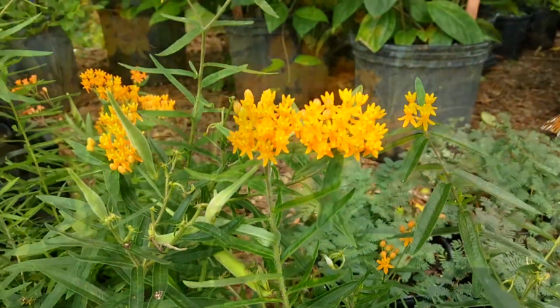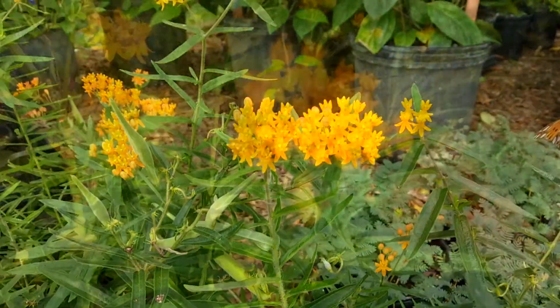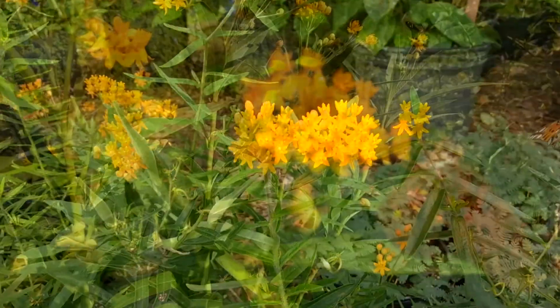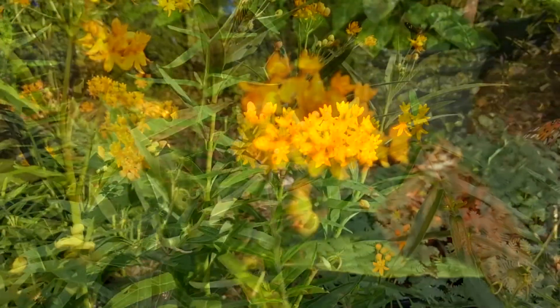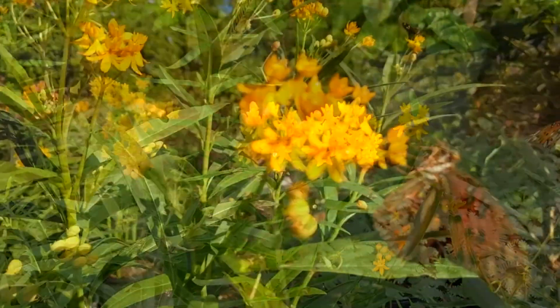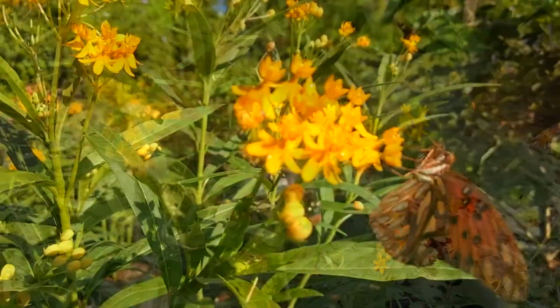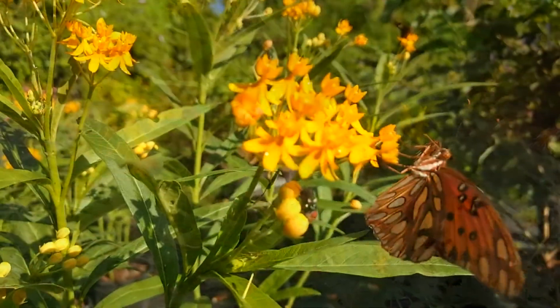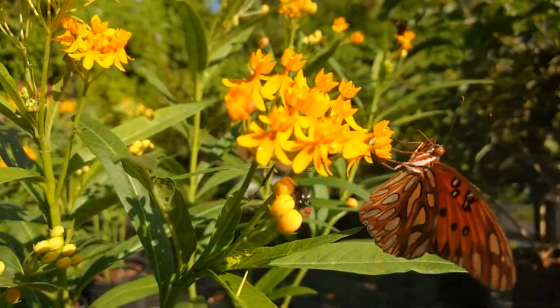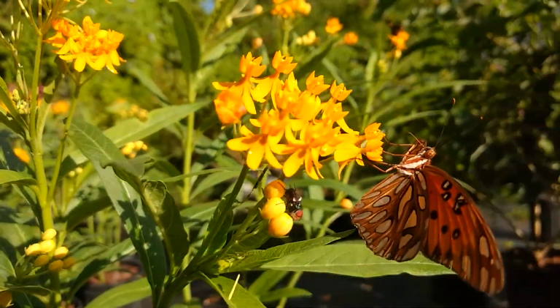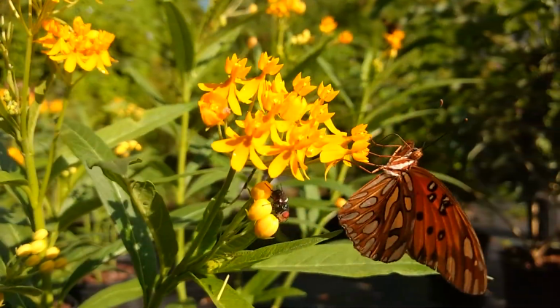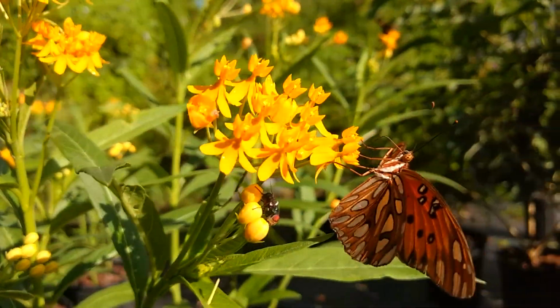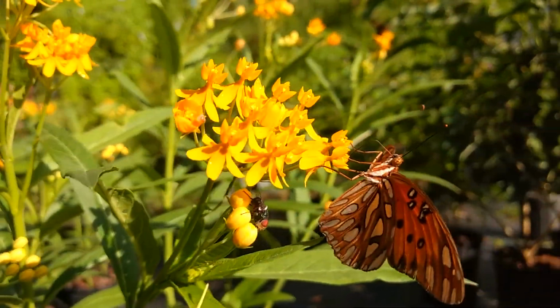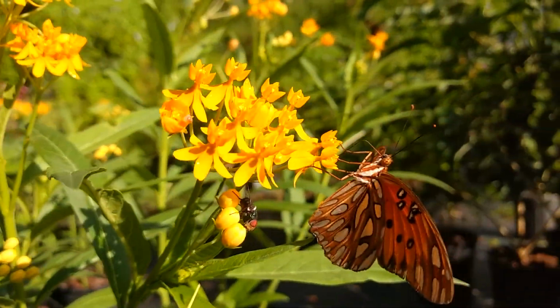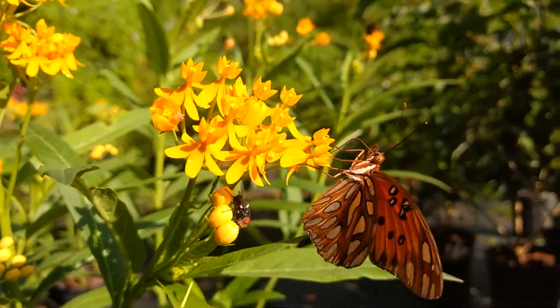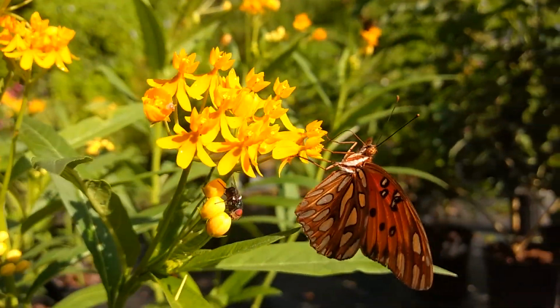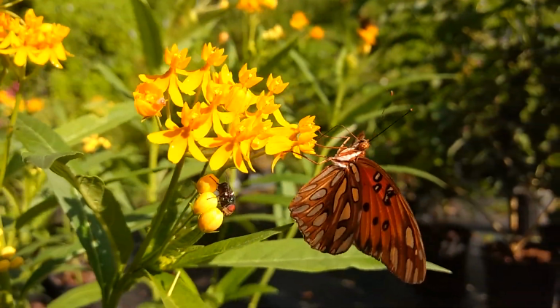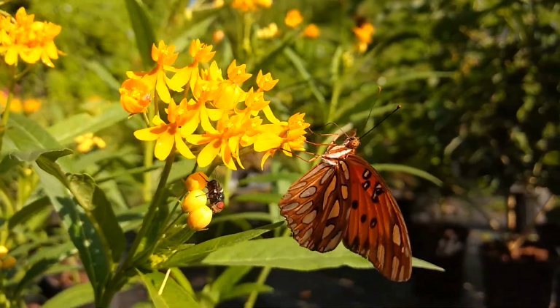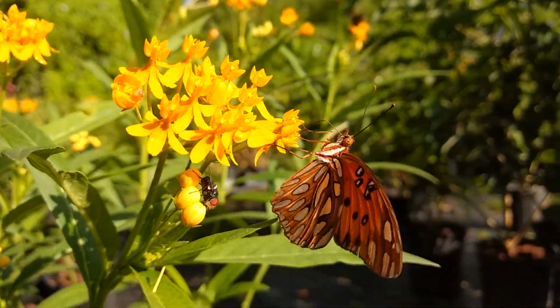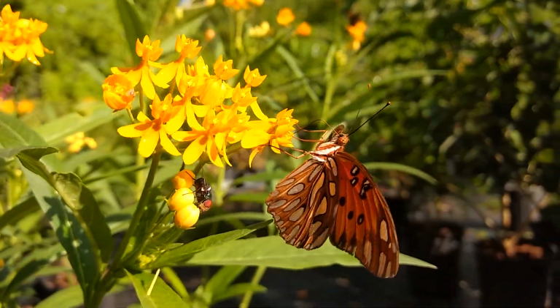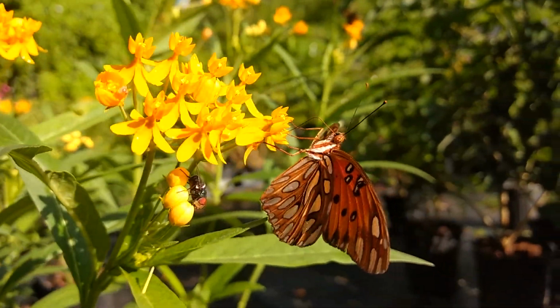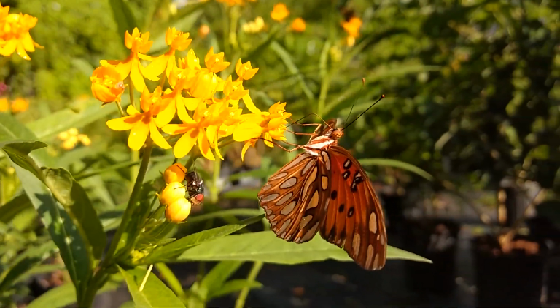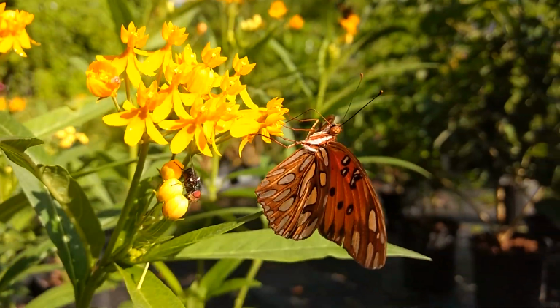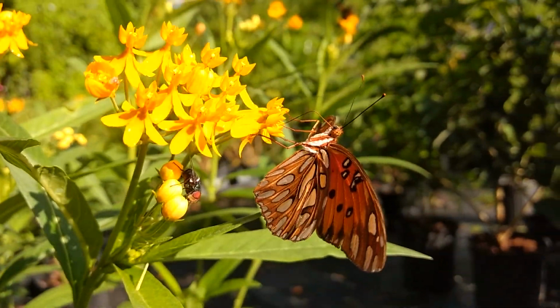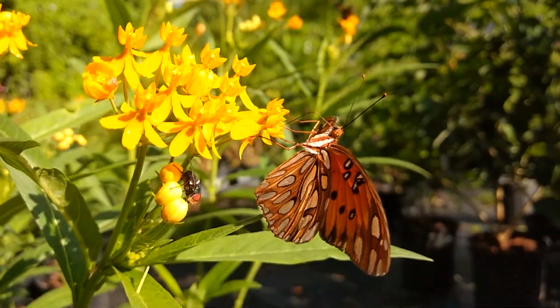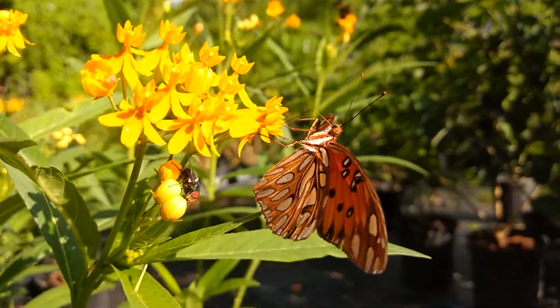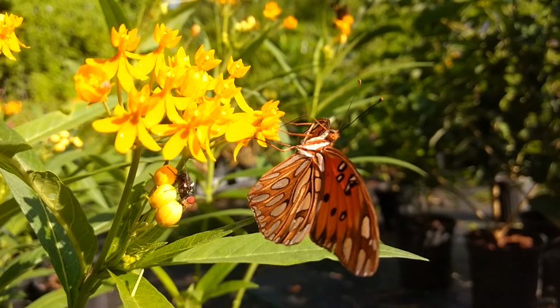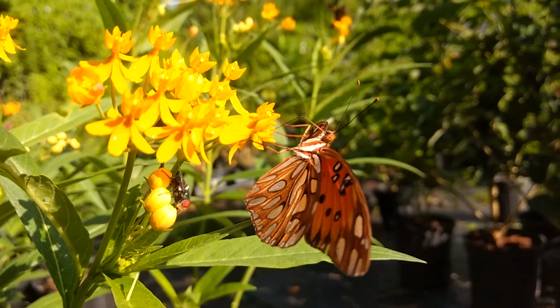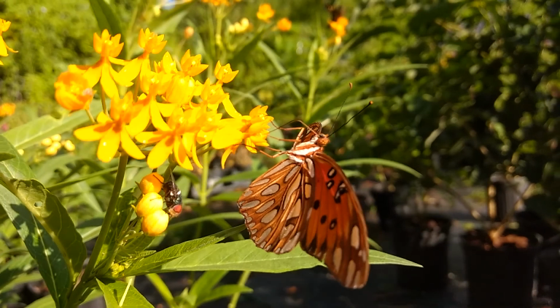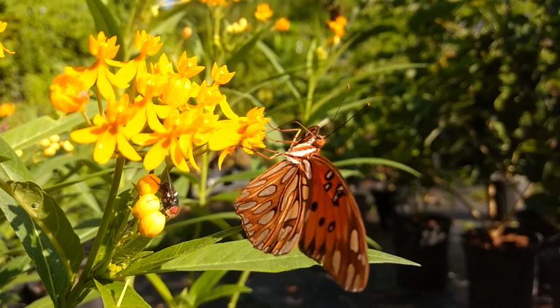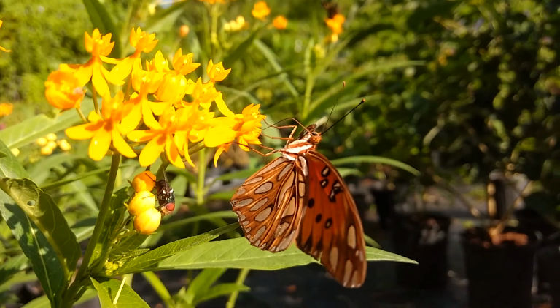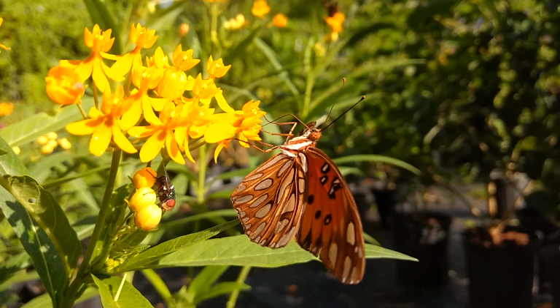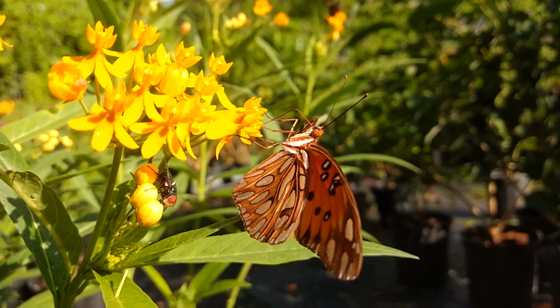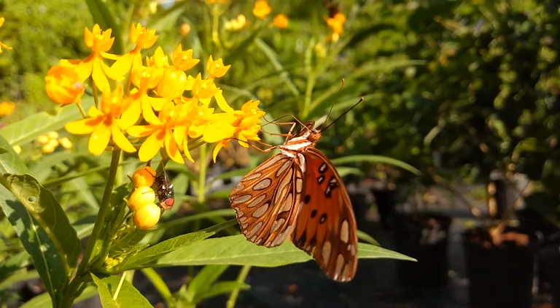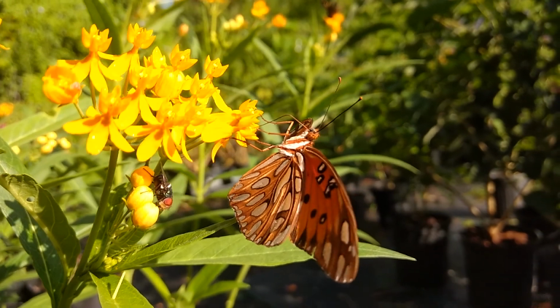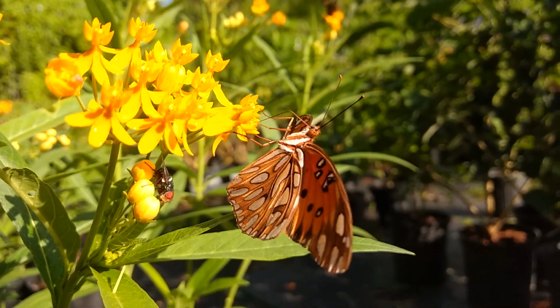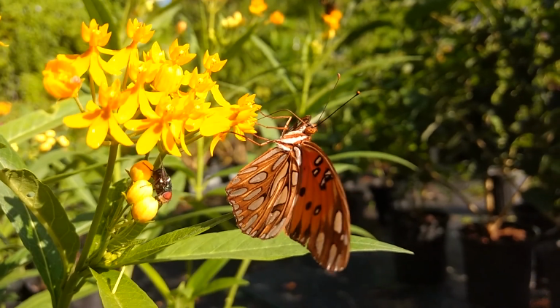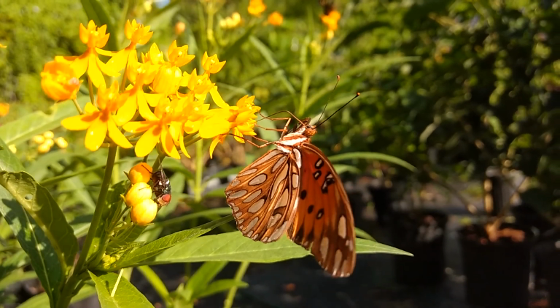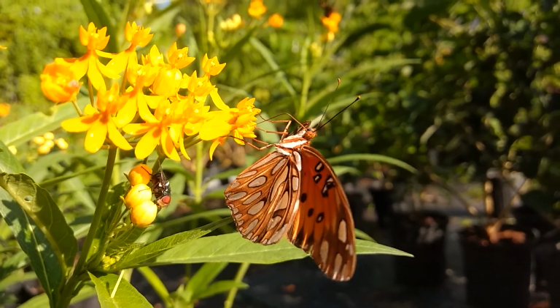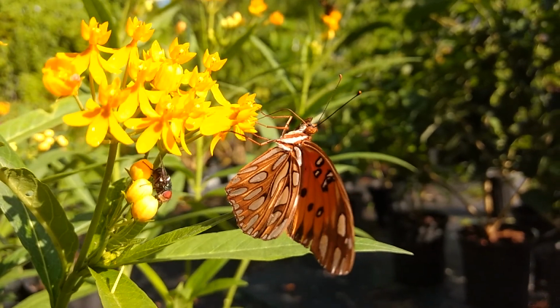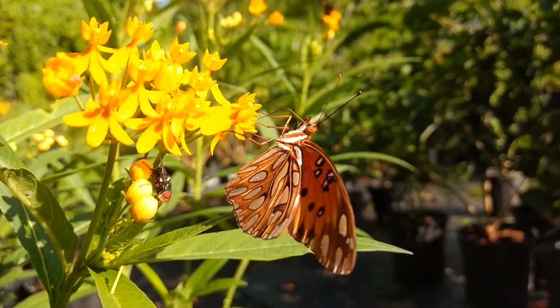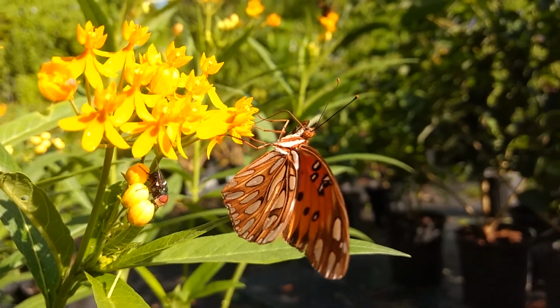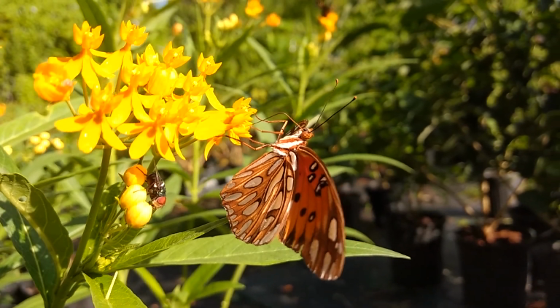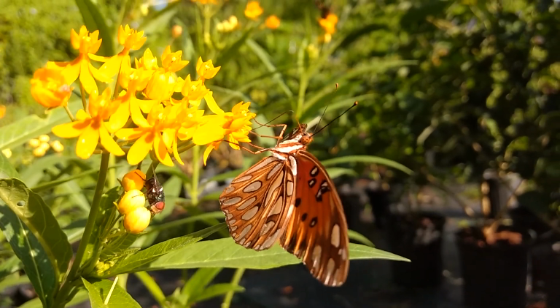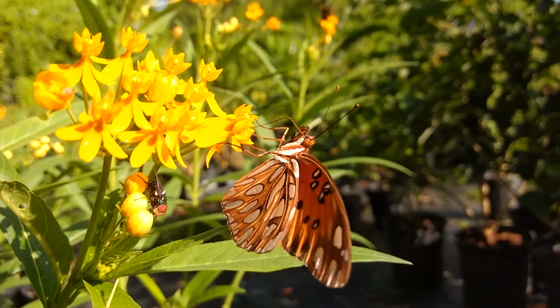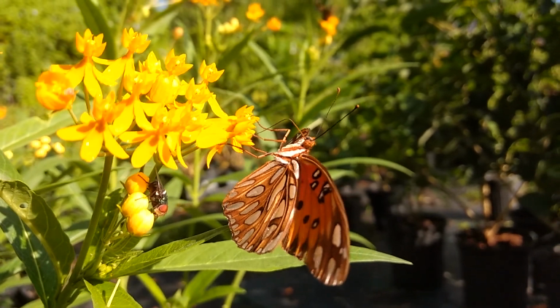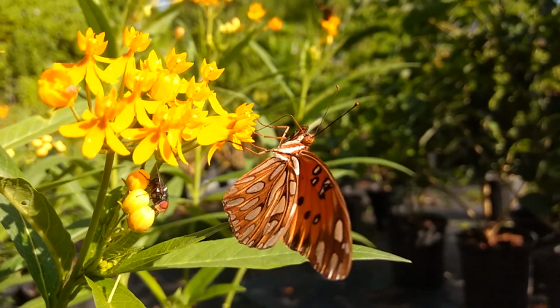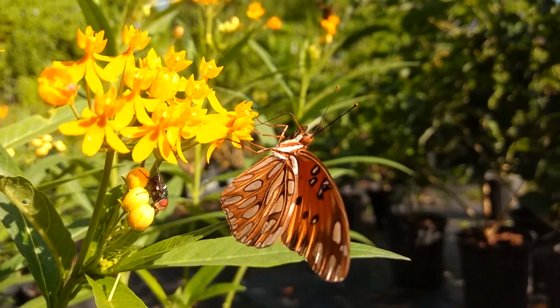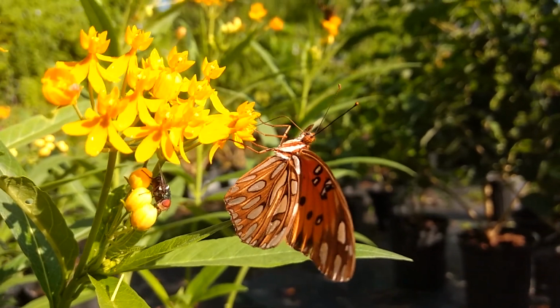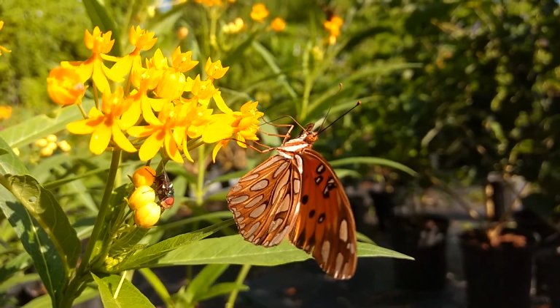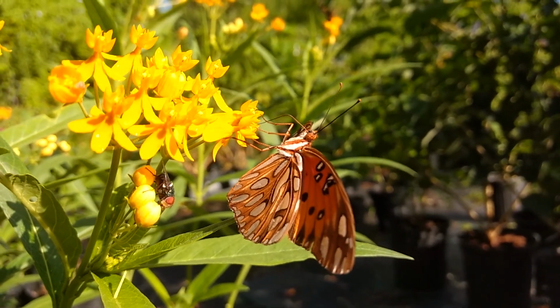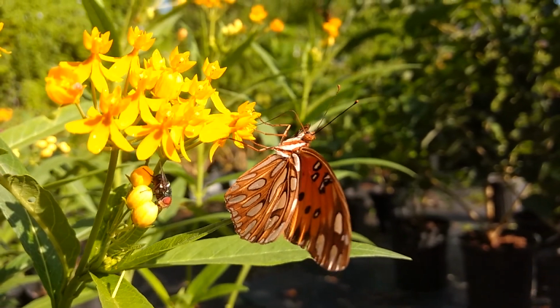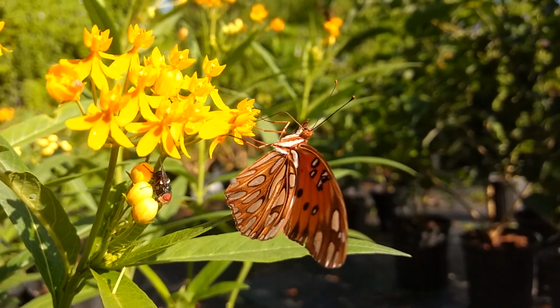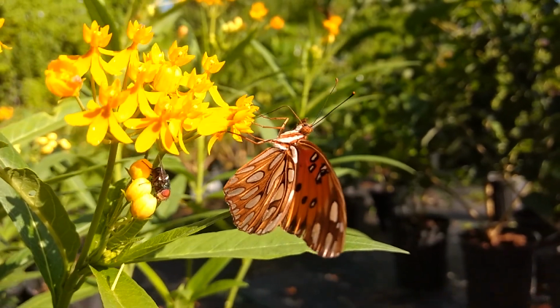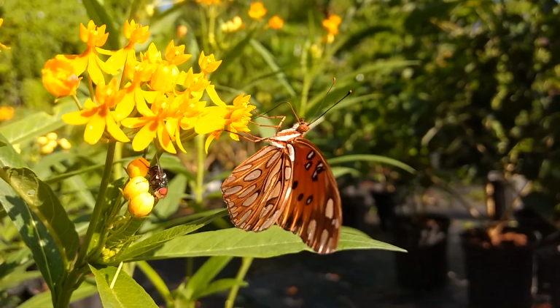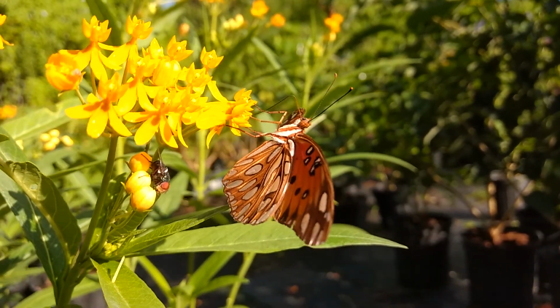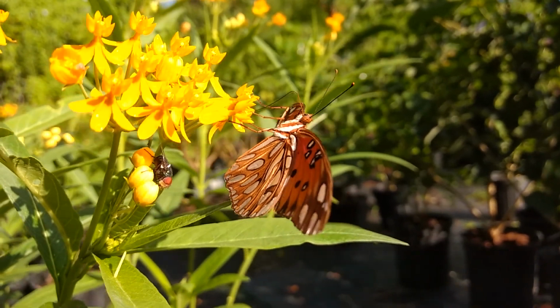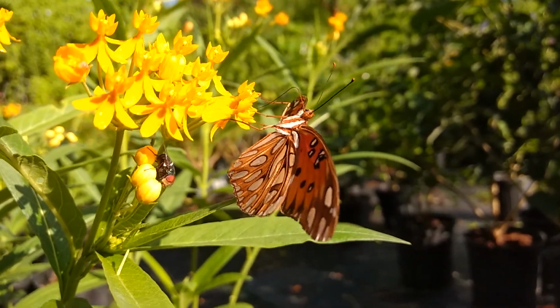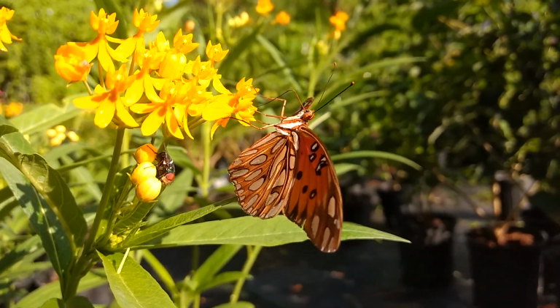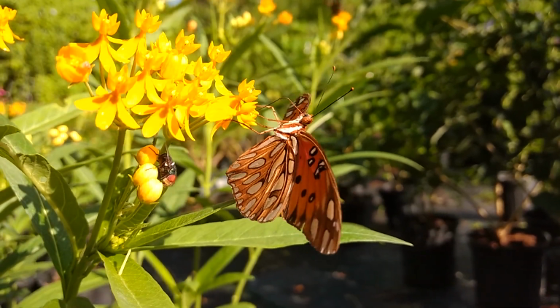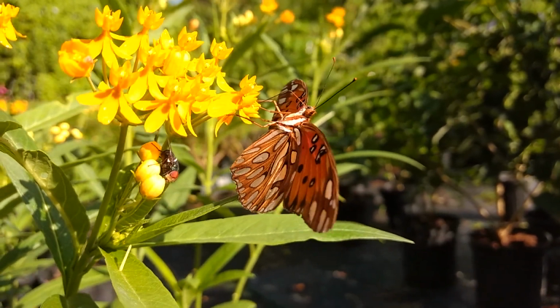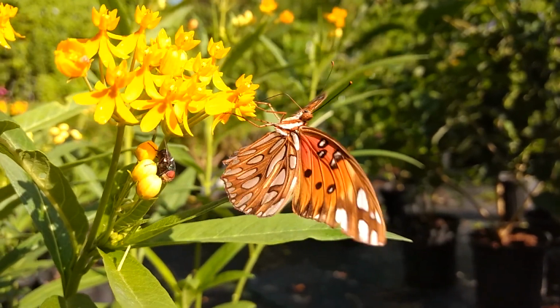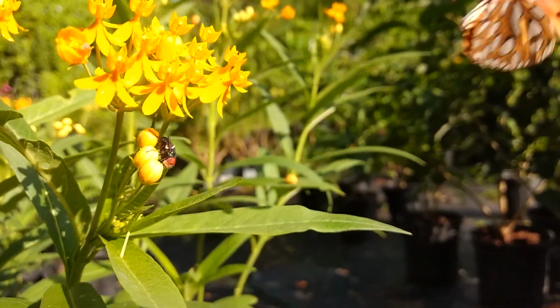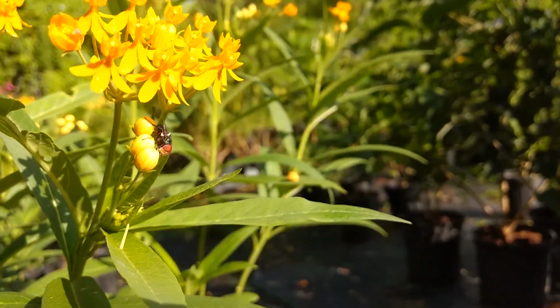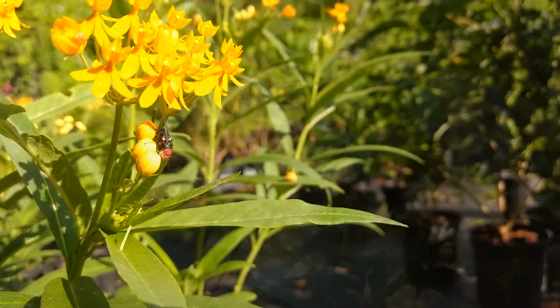Because of their versatility and popularity with many butterfly species, milkweeds are a great selection when starting a butterfly garden.